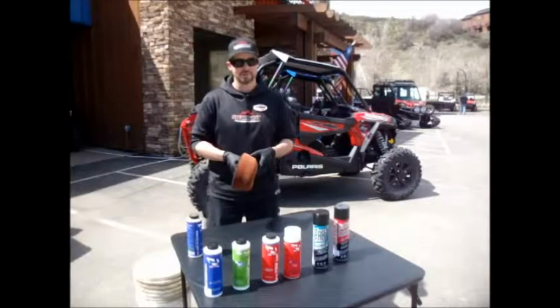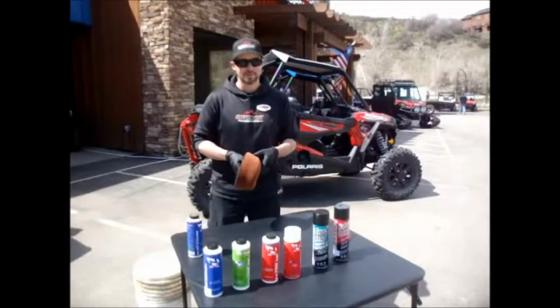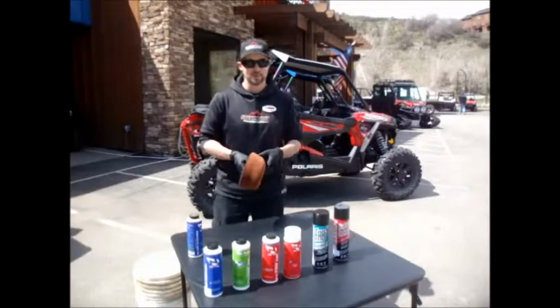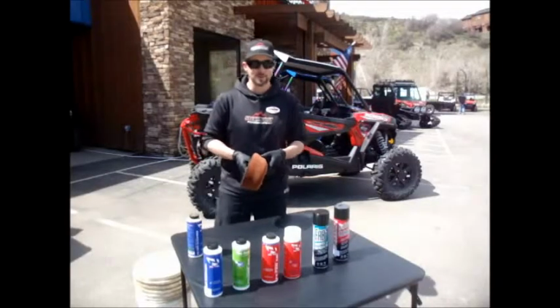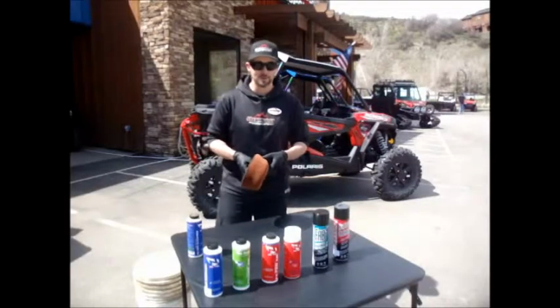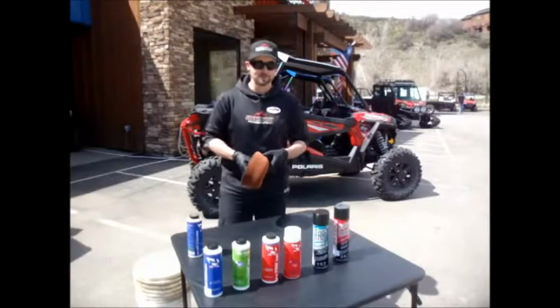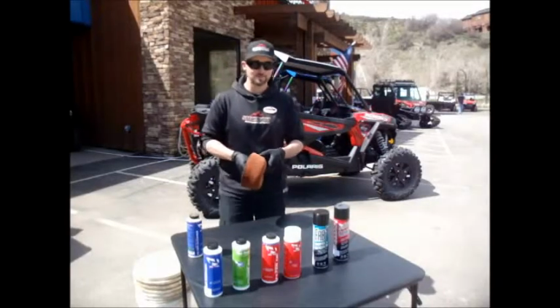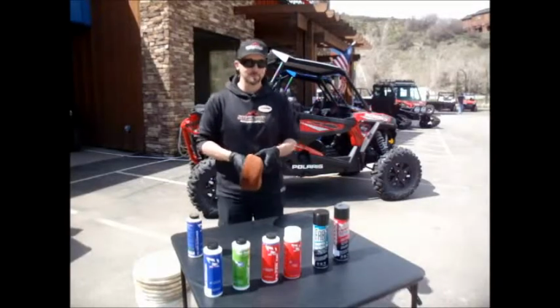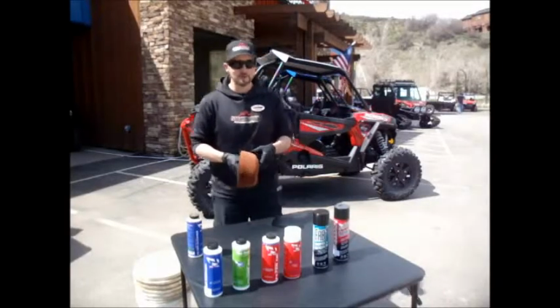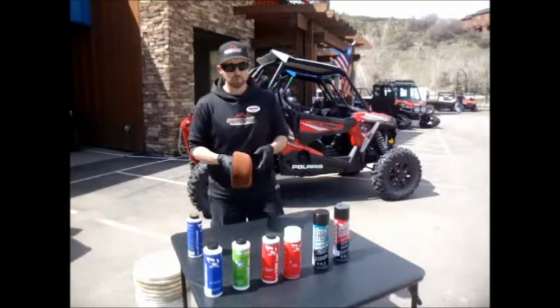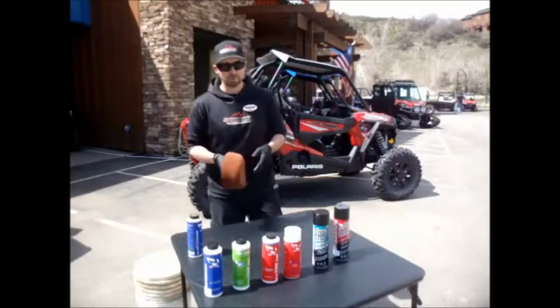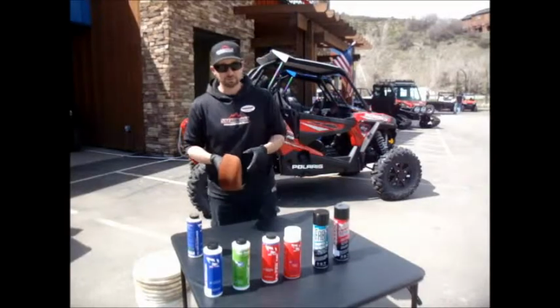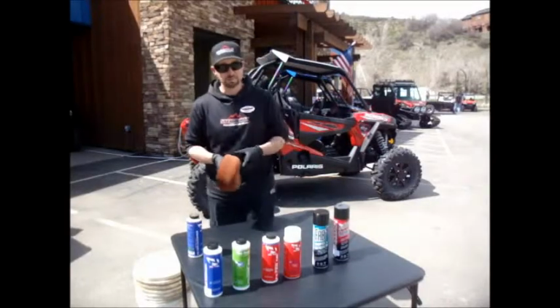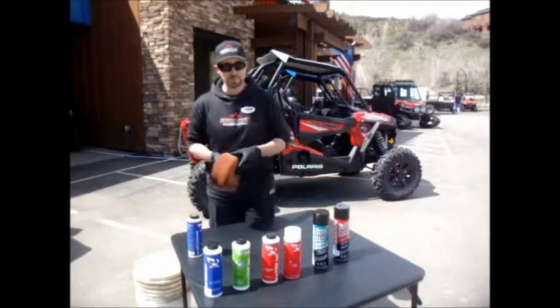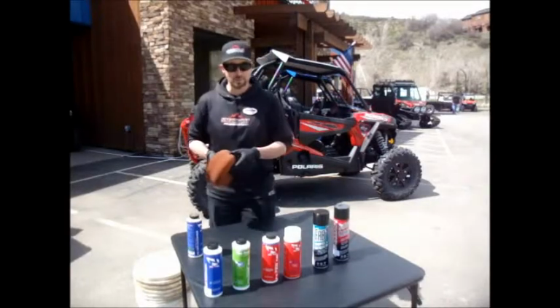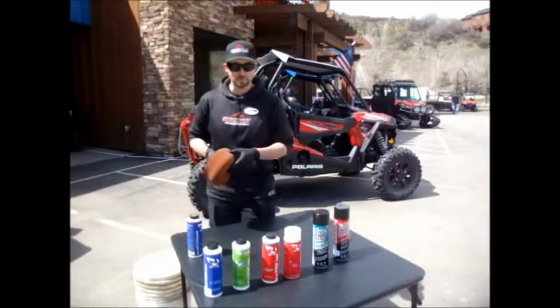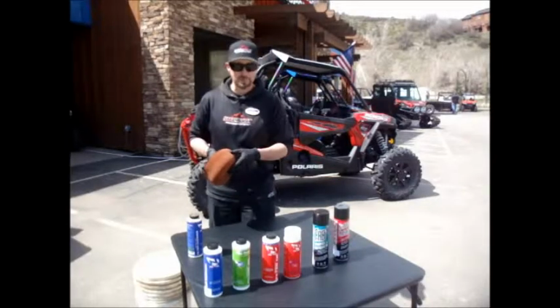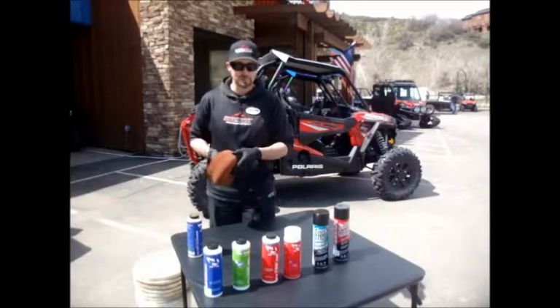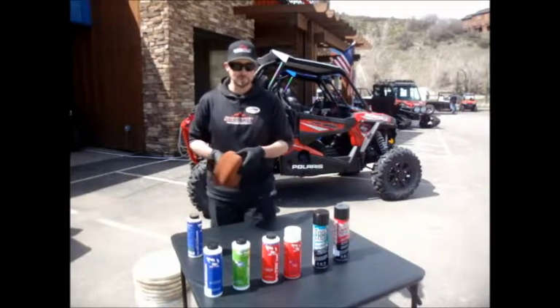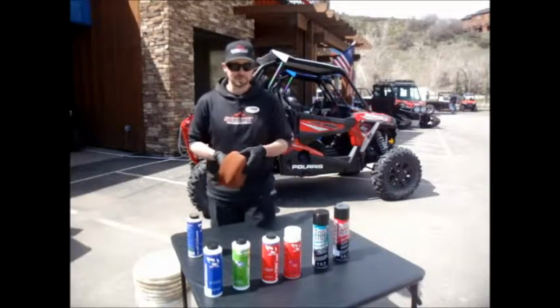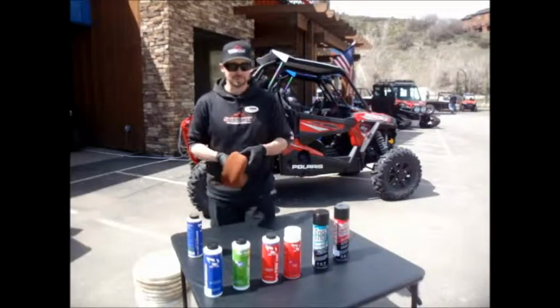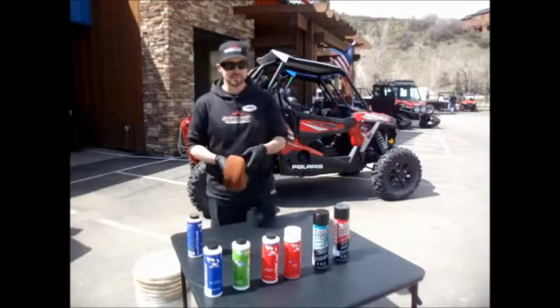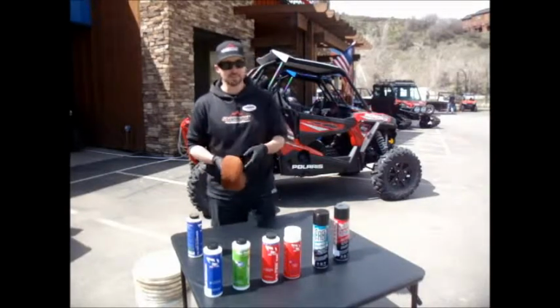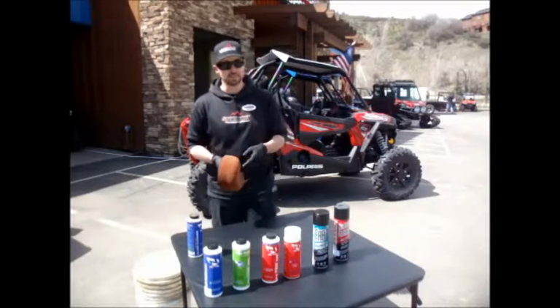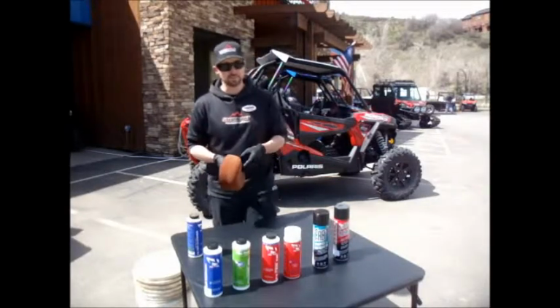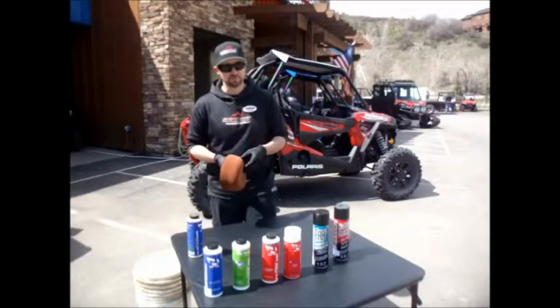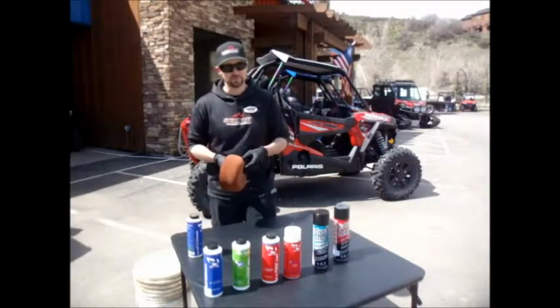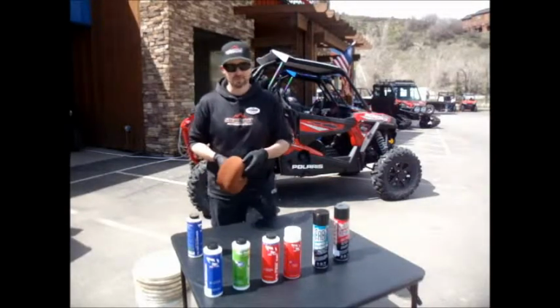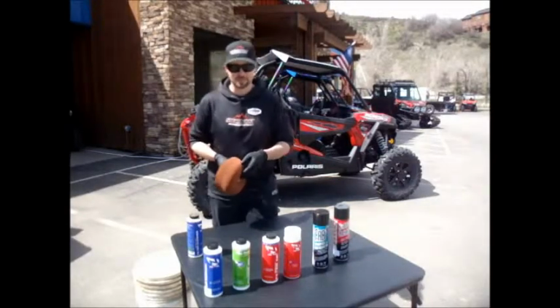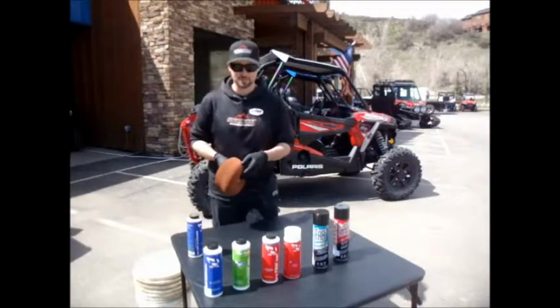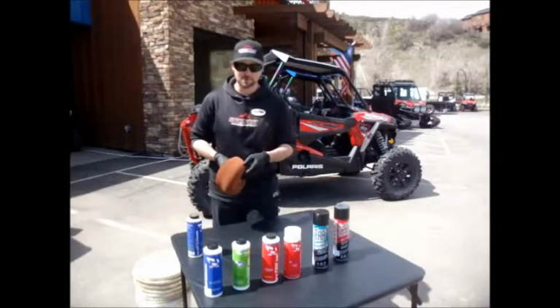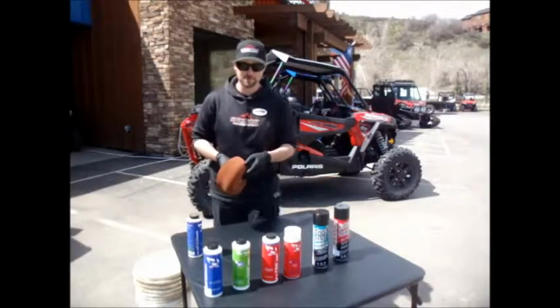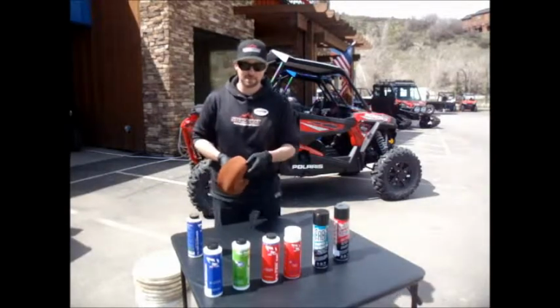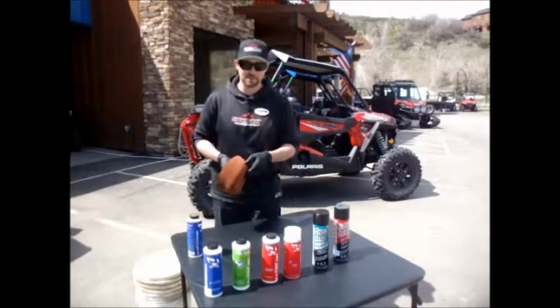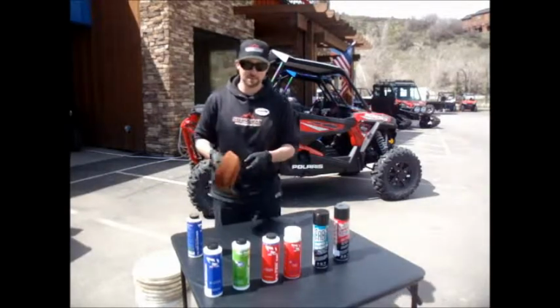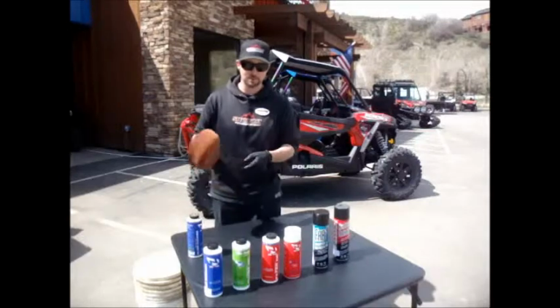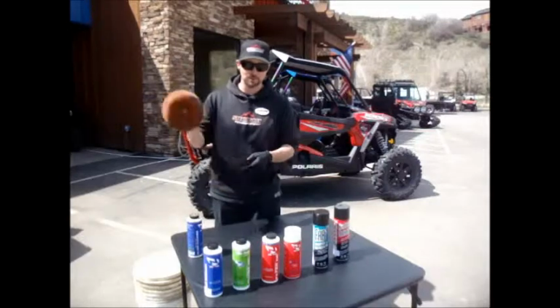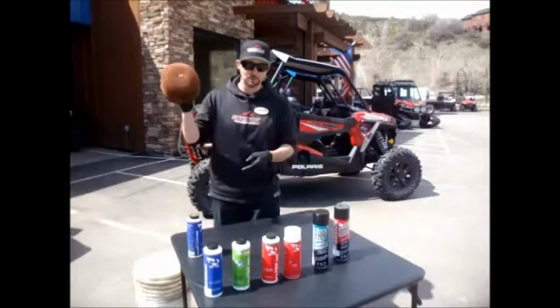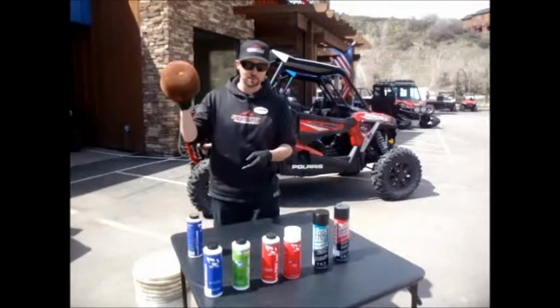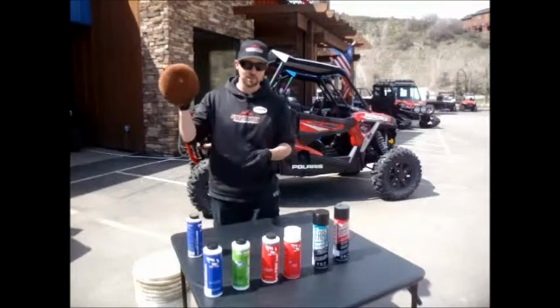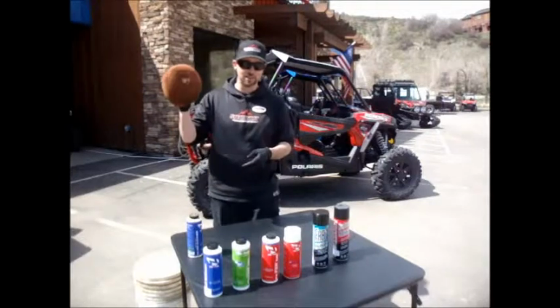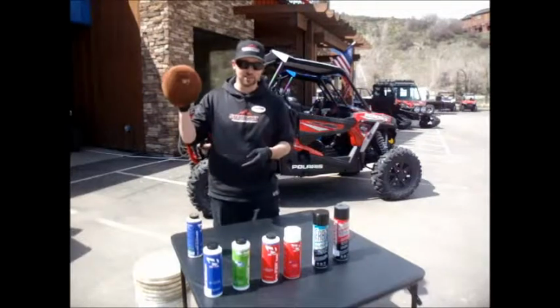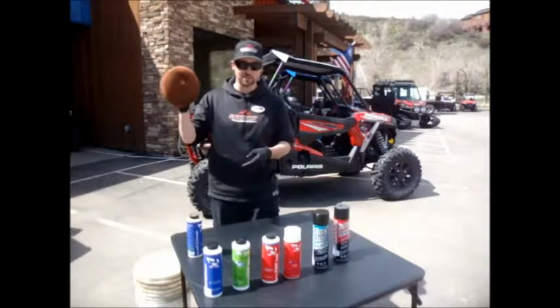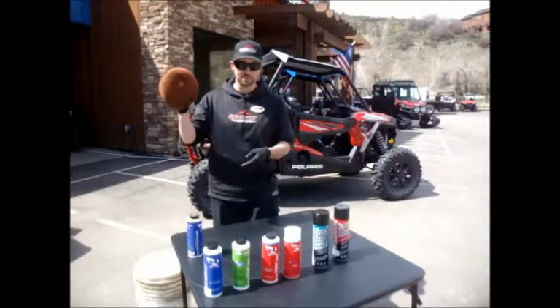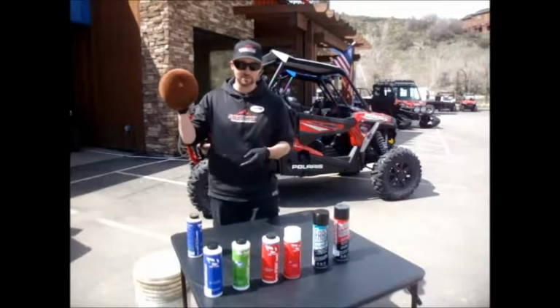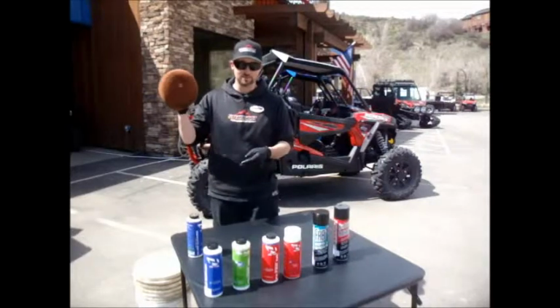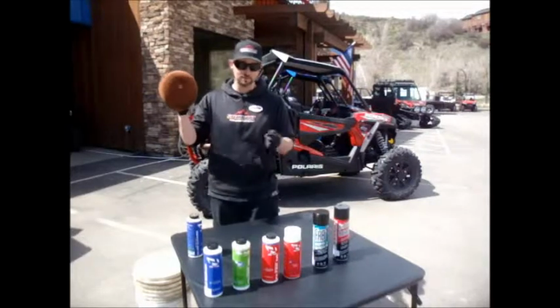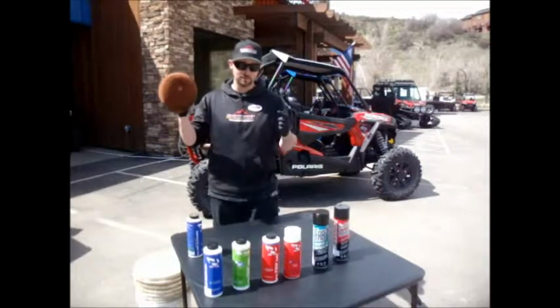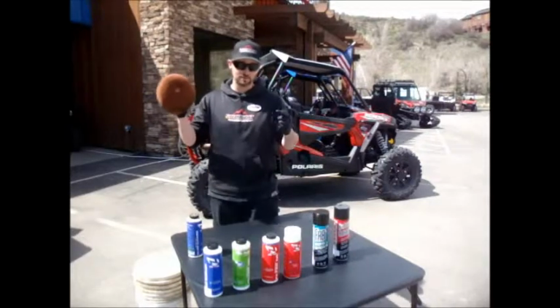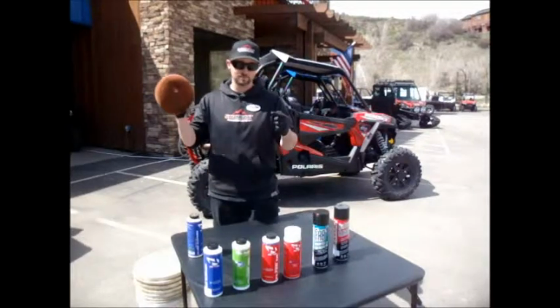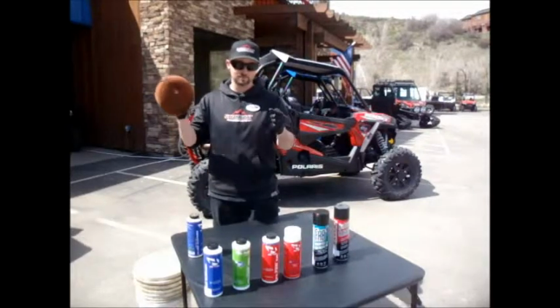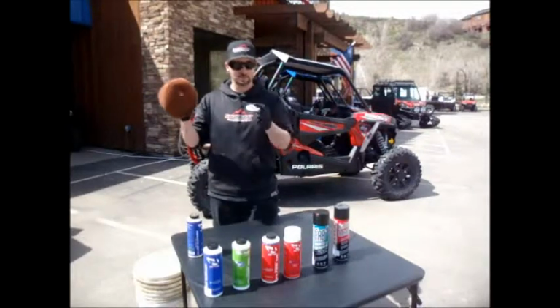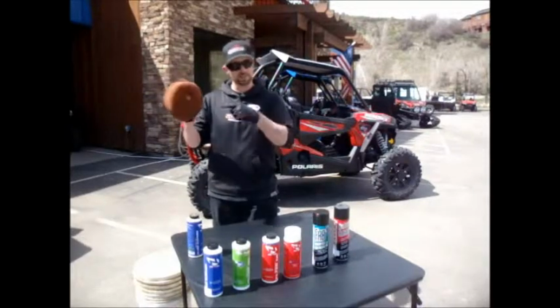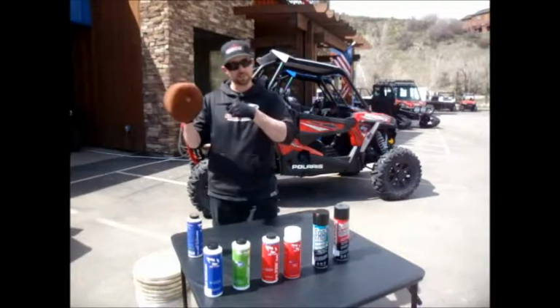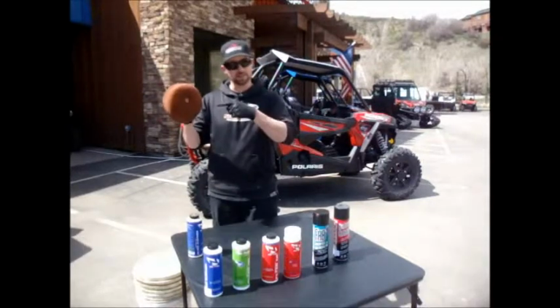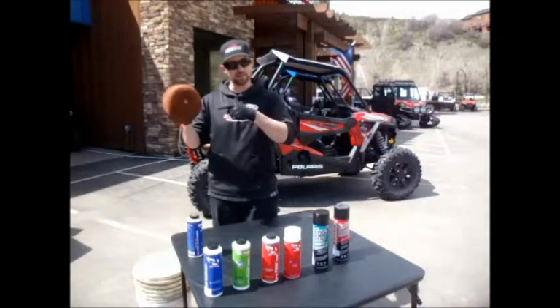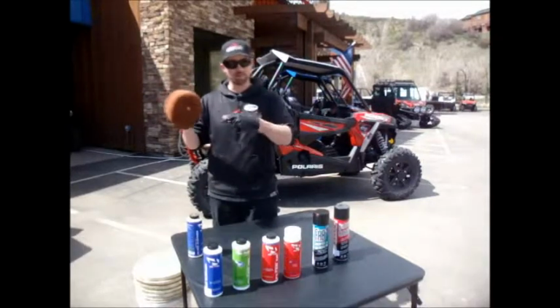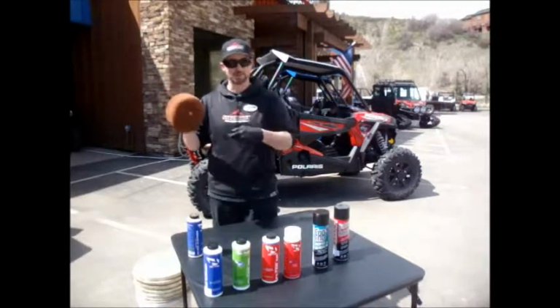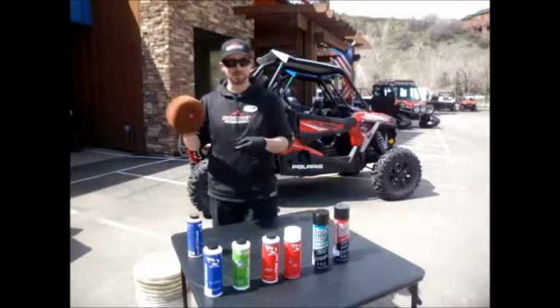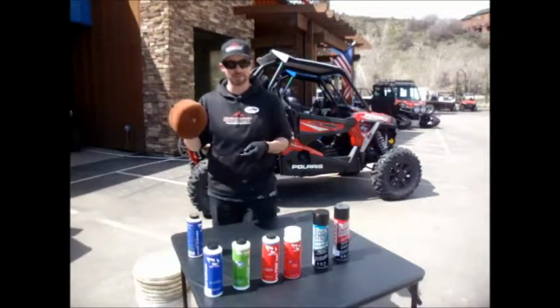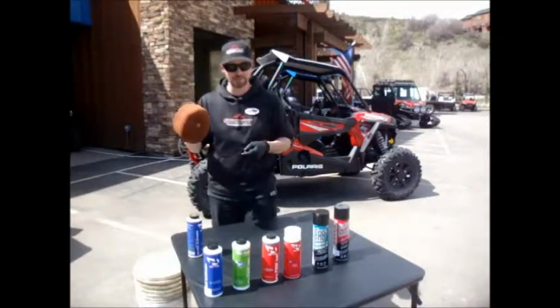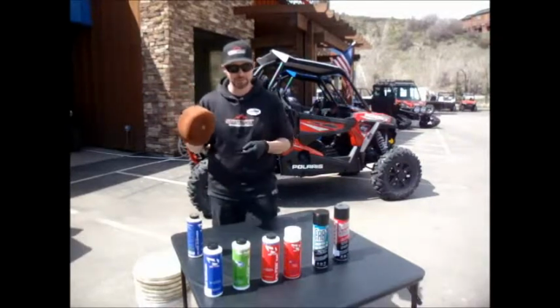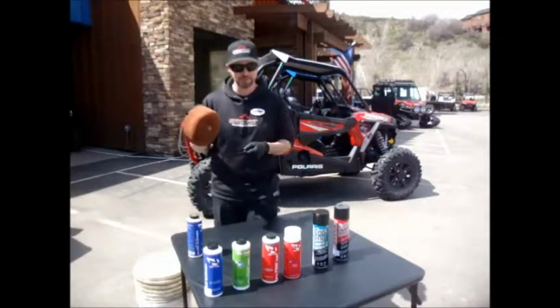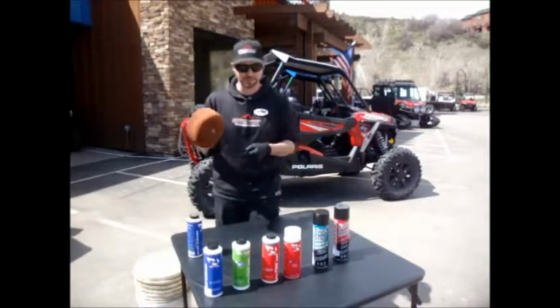Hello, I'm Paul from Steamboat Power Sports, and today for Tech Tip Tuesday, we're going to clean up our dirty air filter.